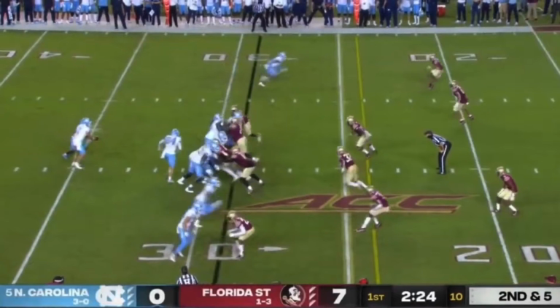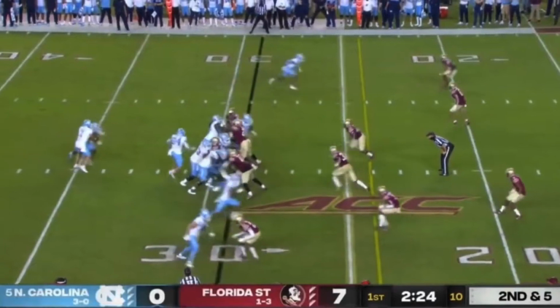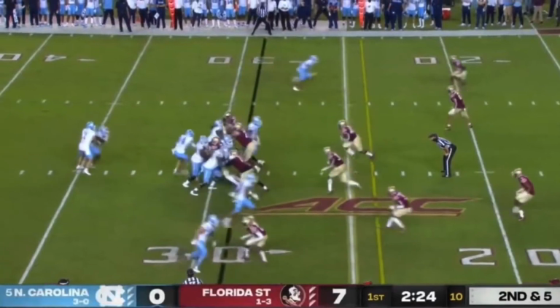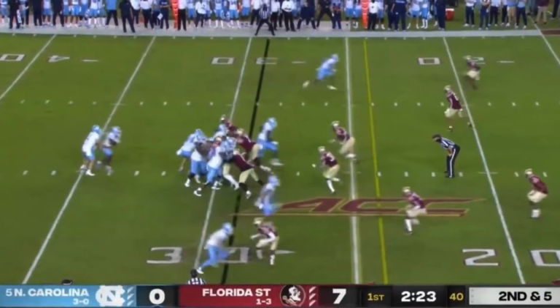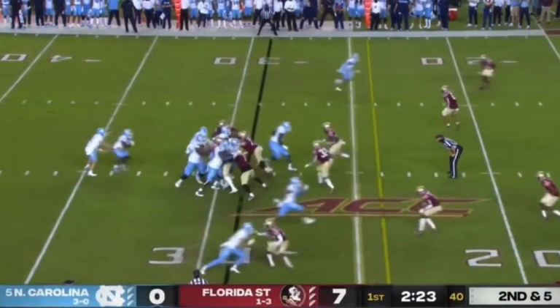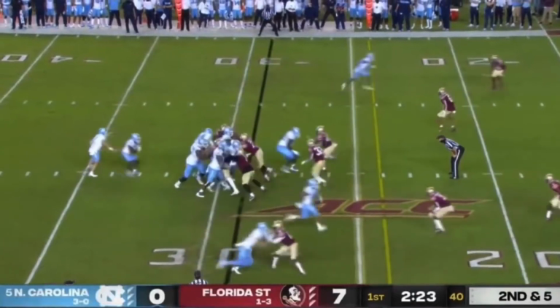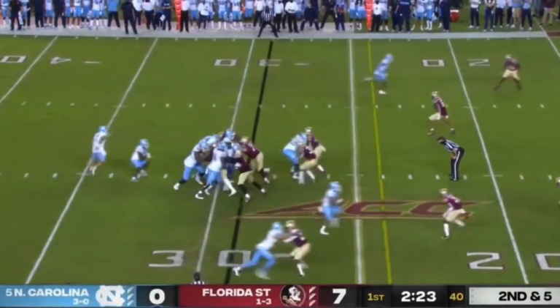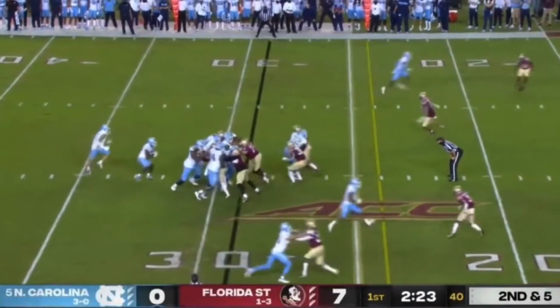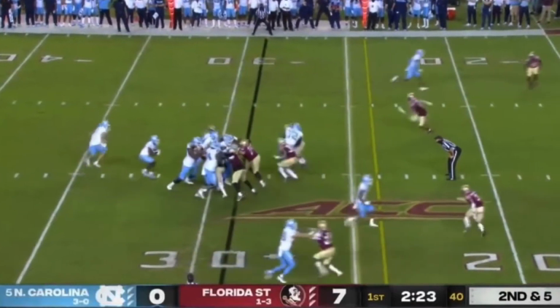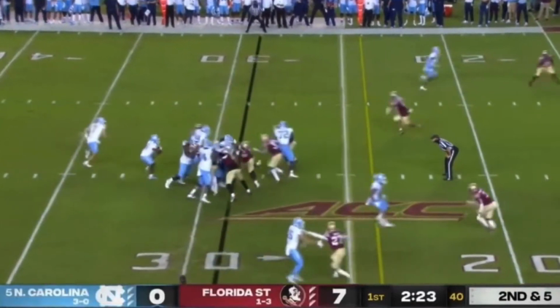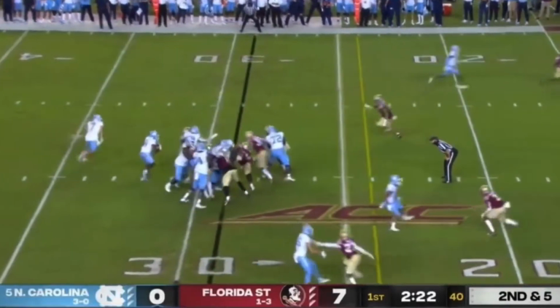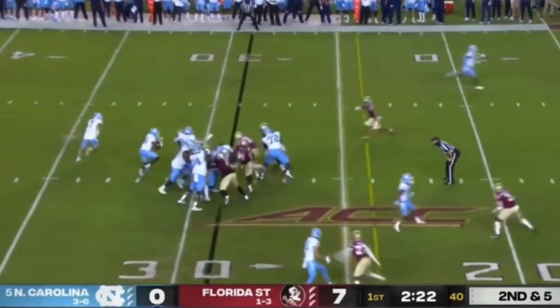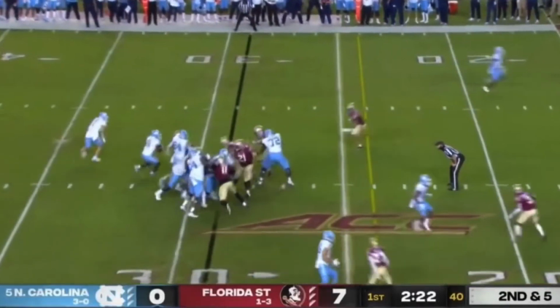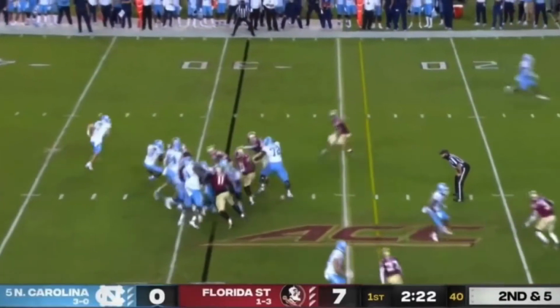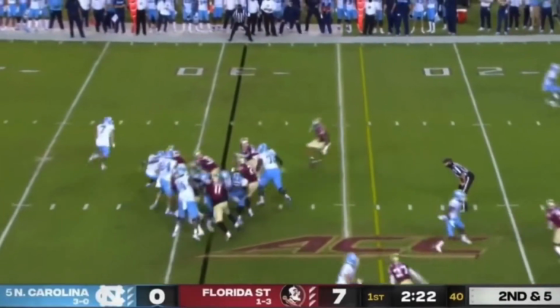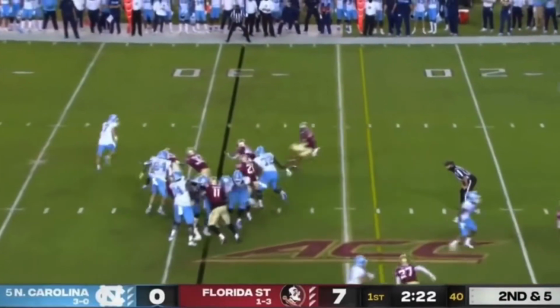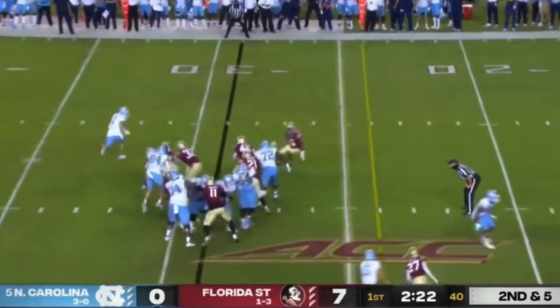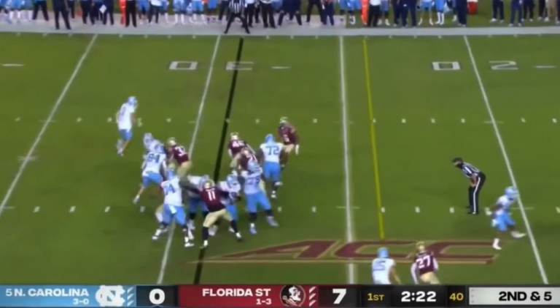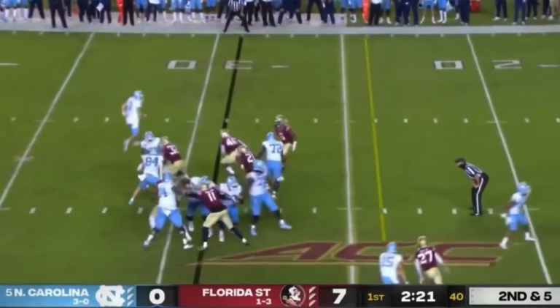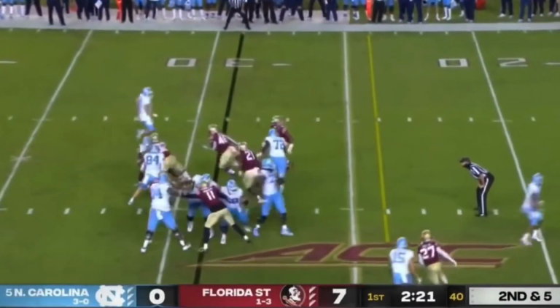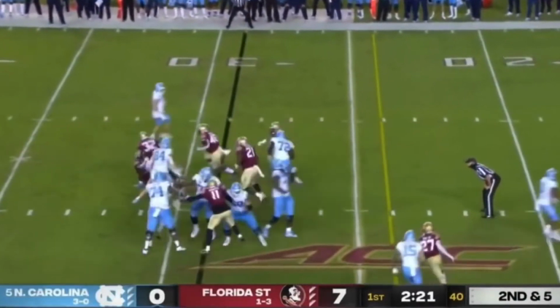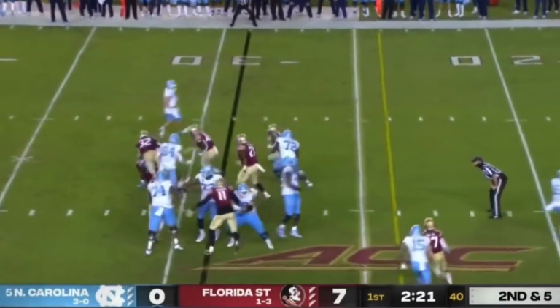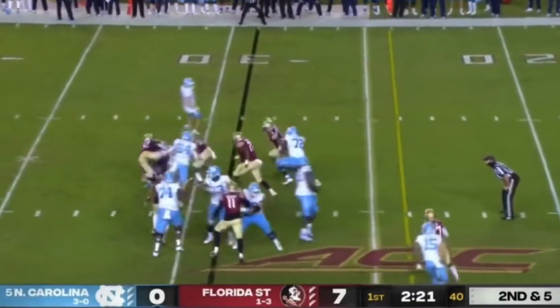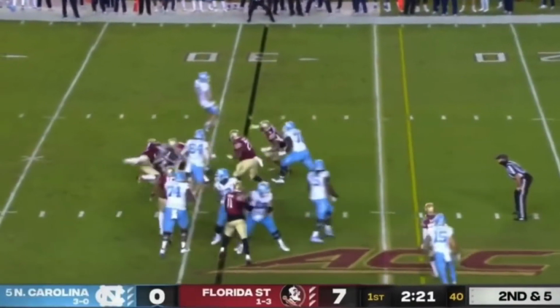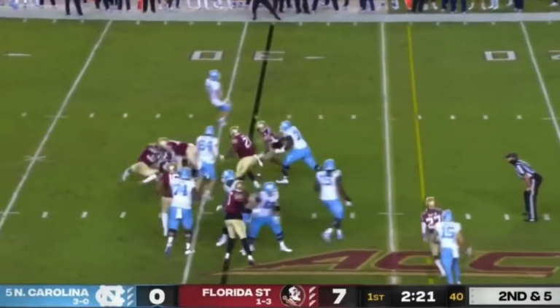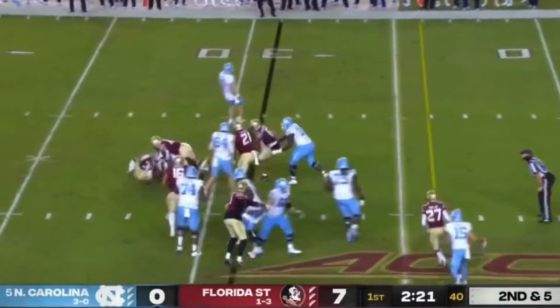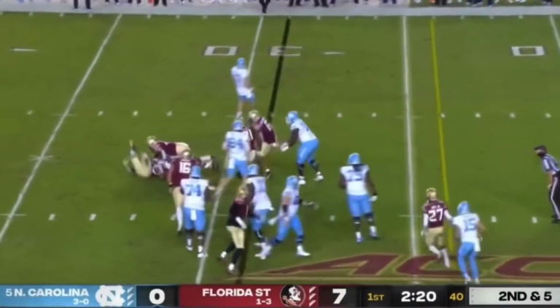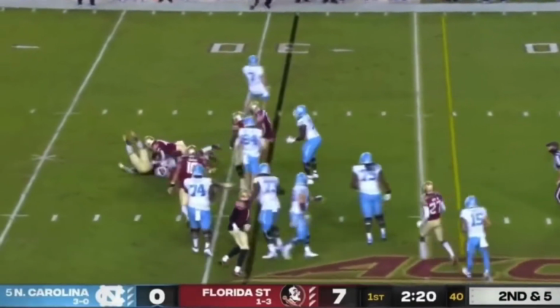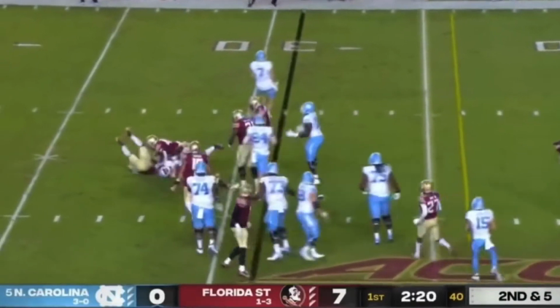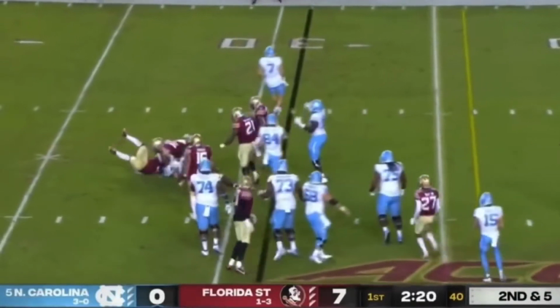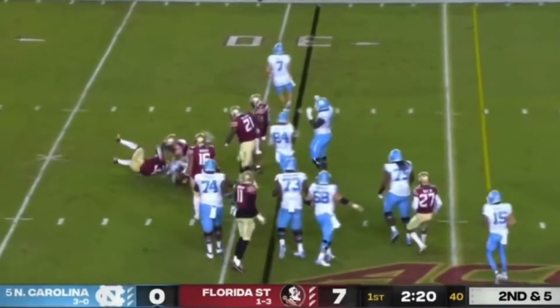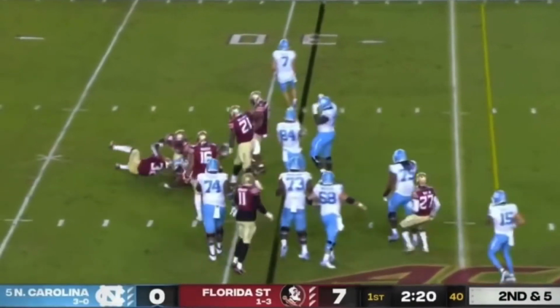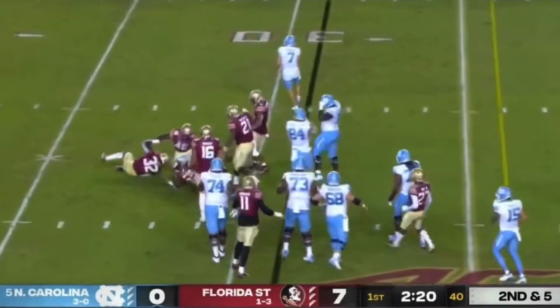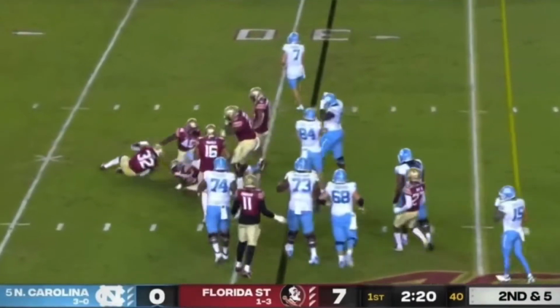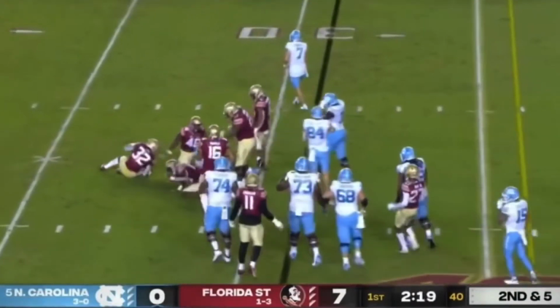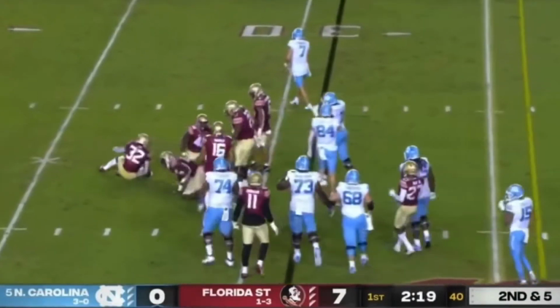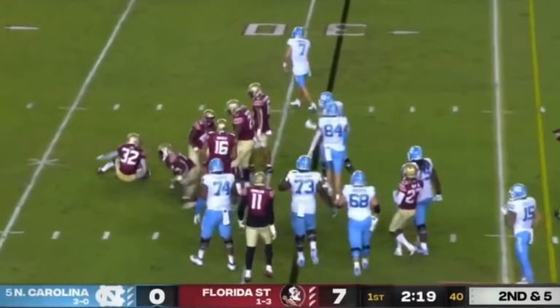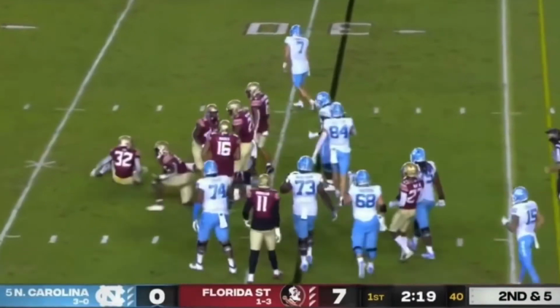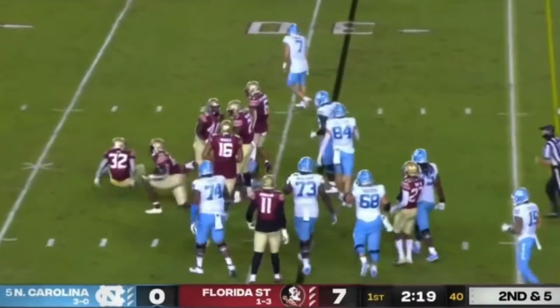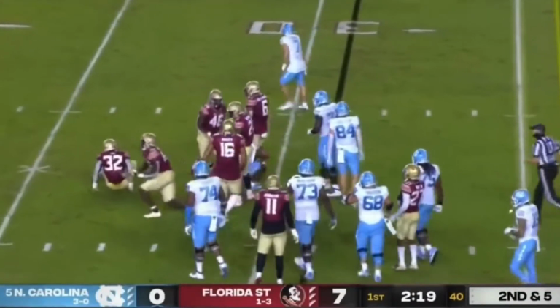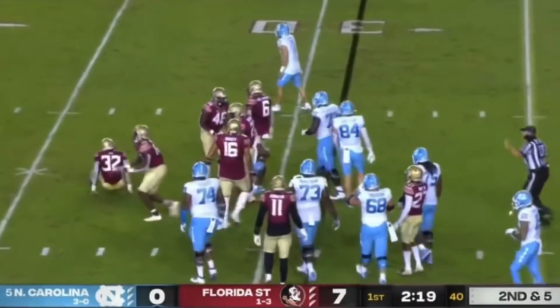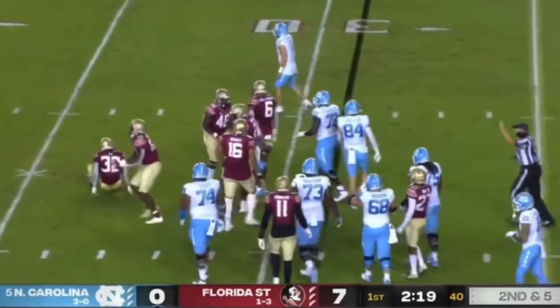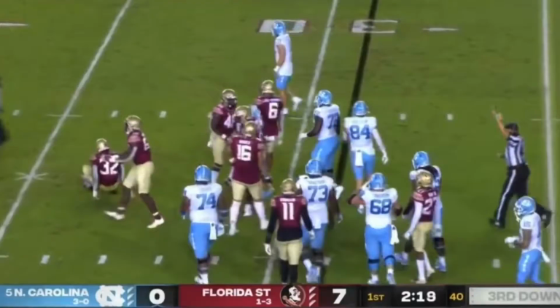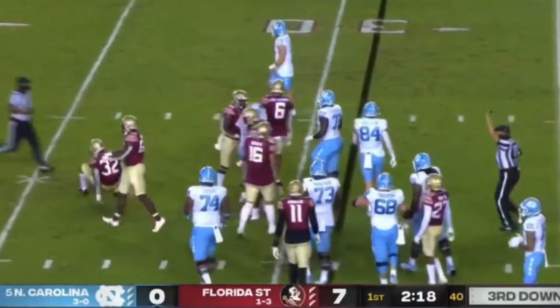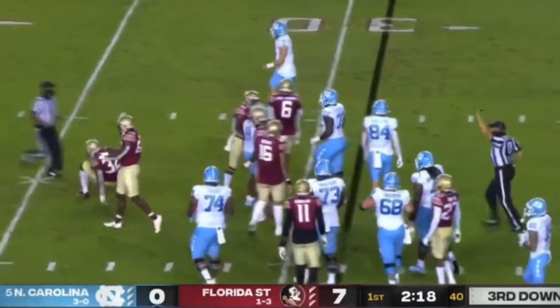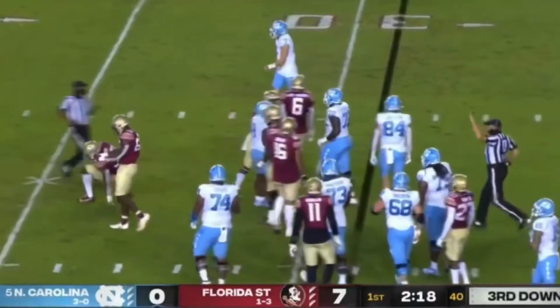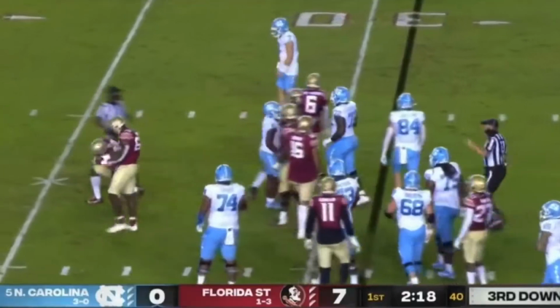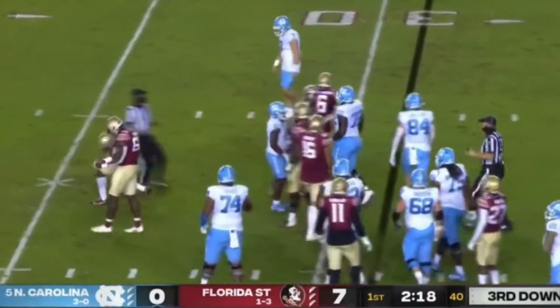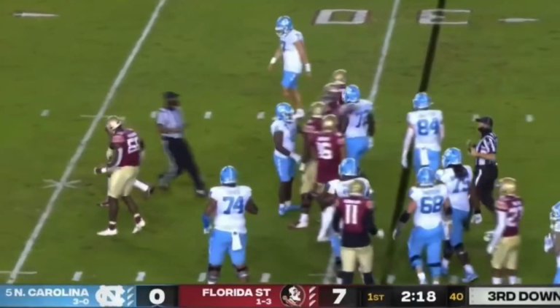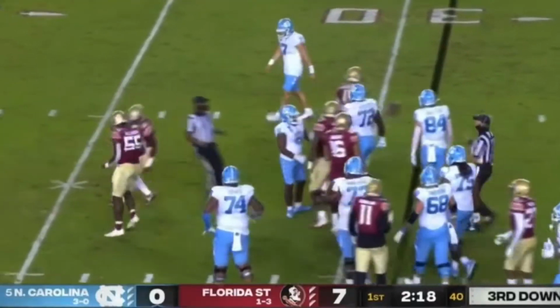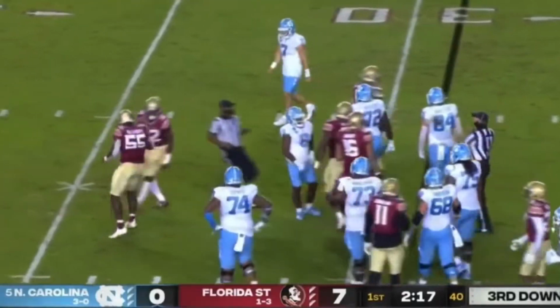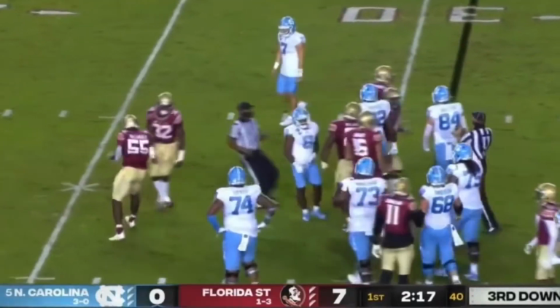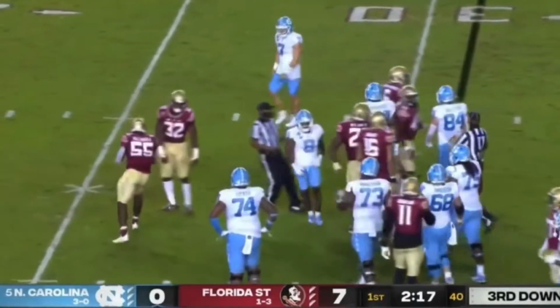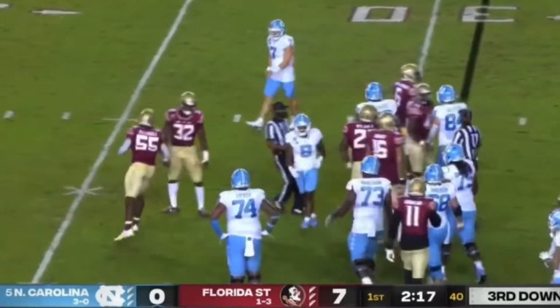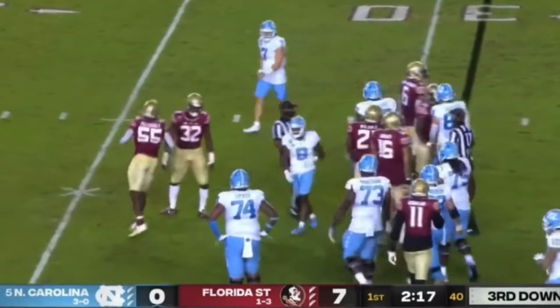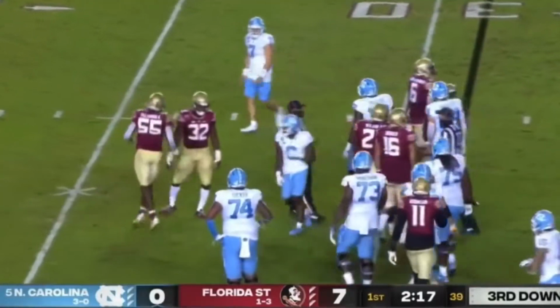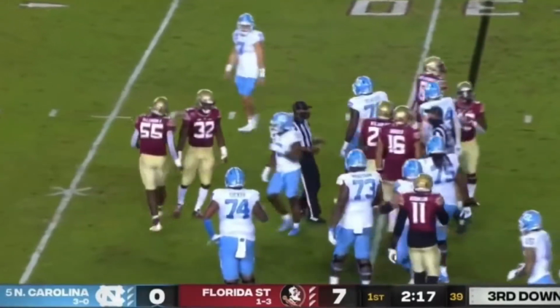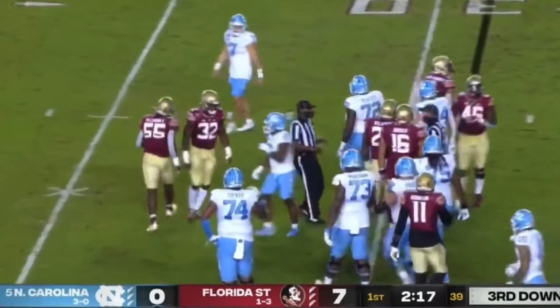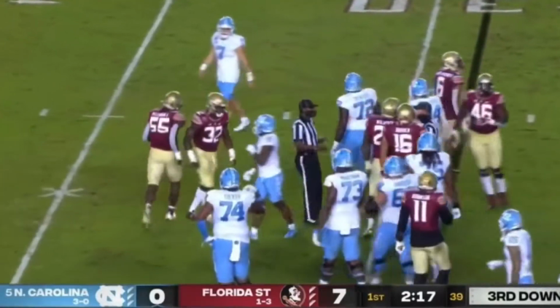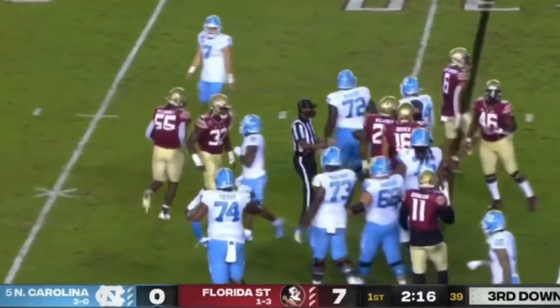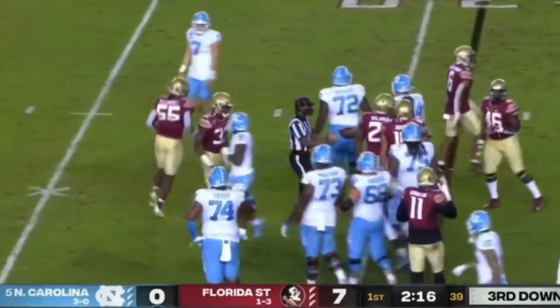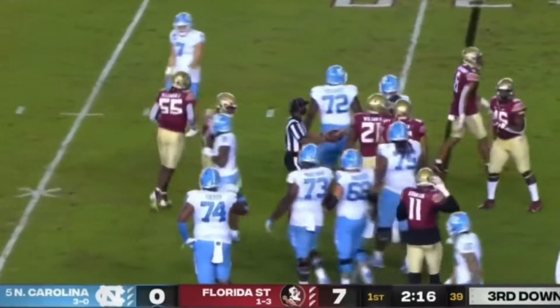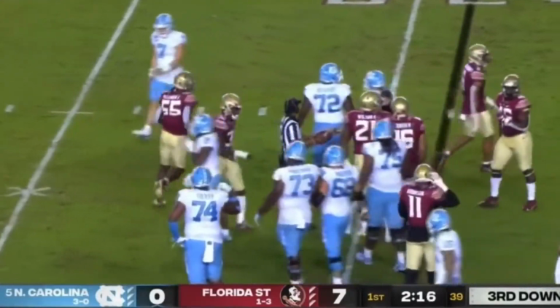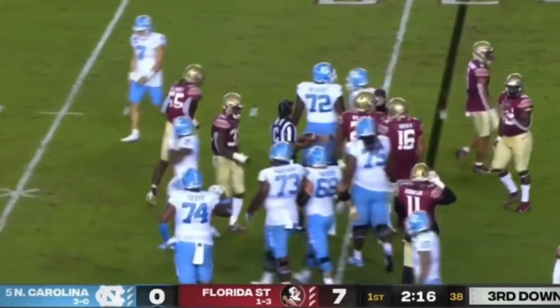Those two are 3.30 and 3.35 respectively. Carter comes for a loss, back at the 31 yard.